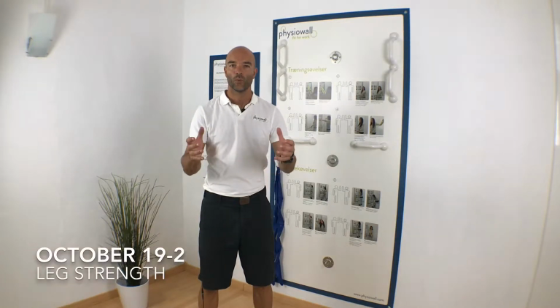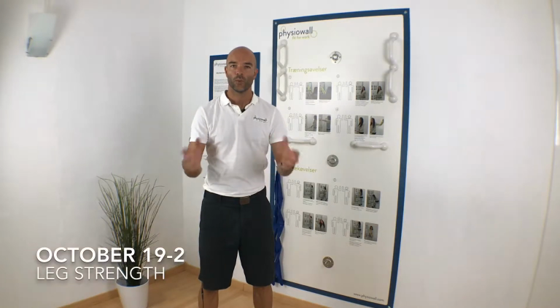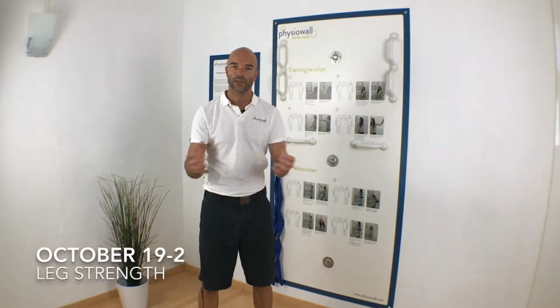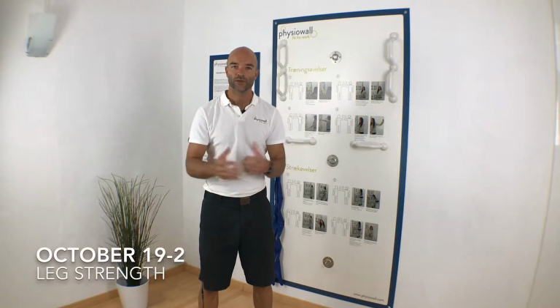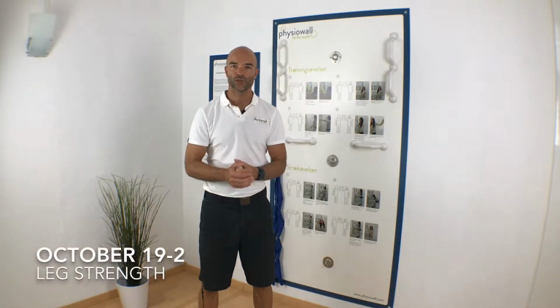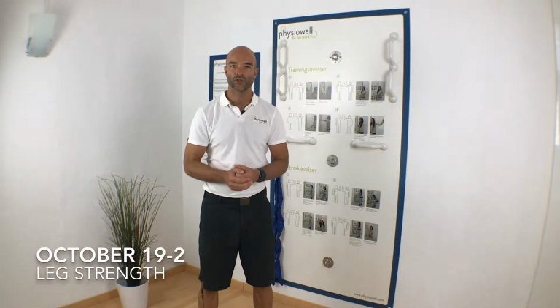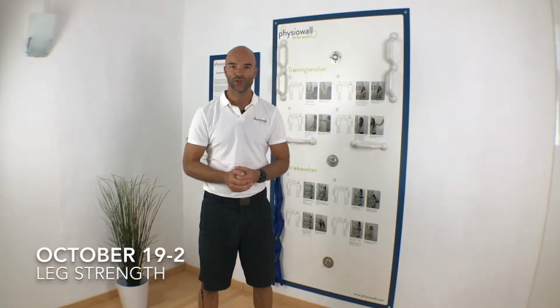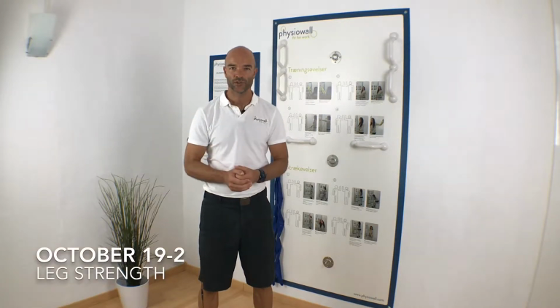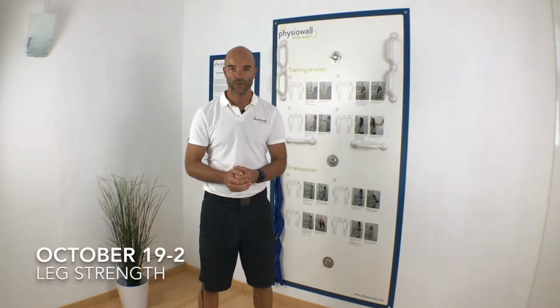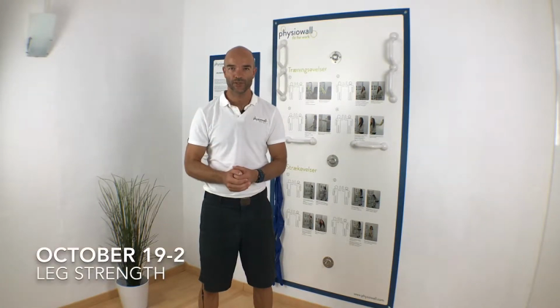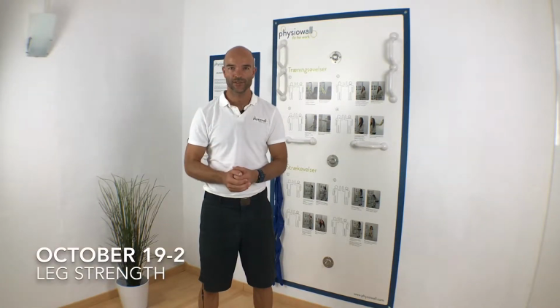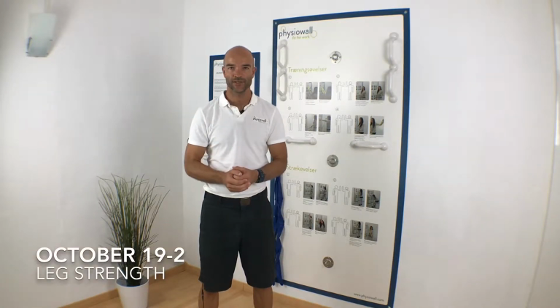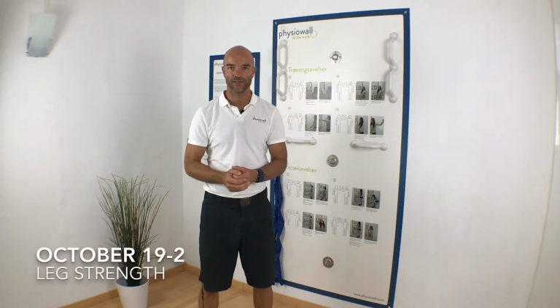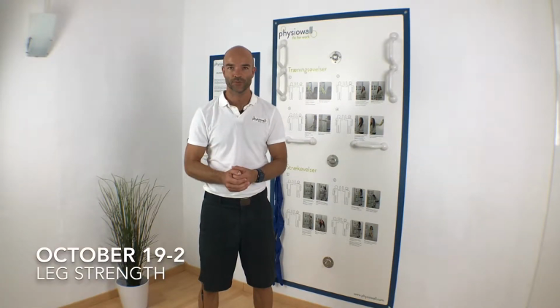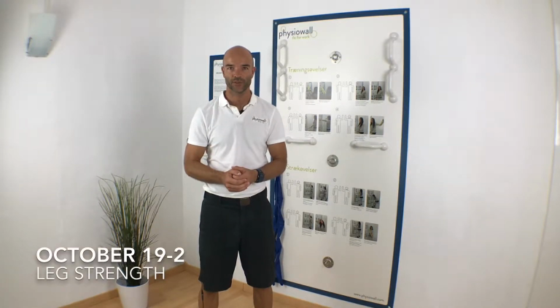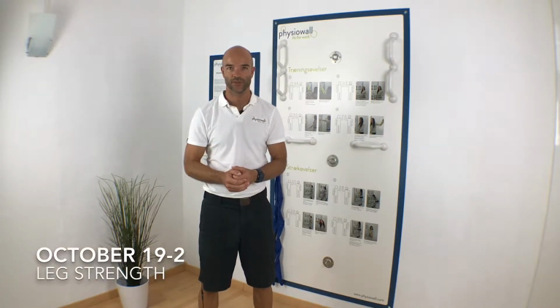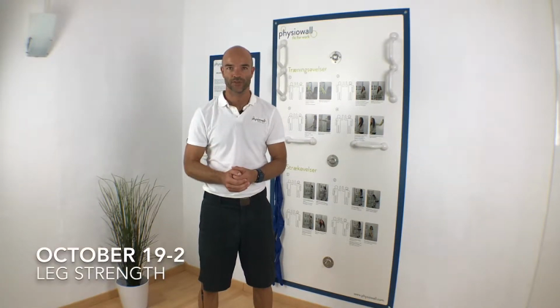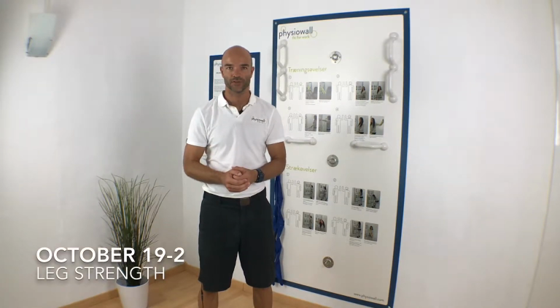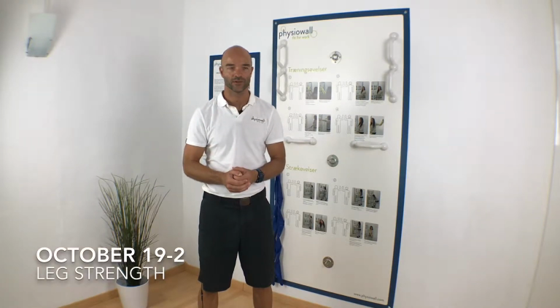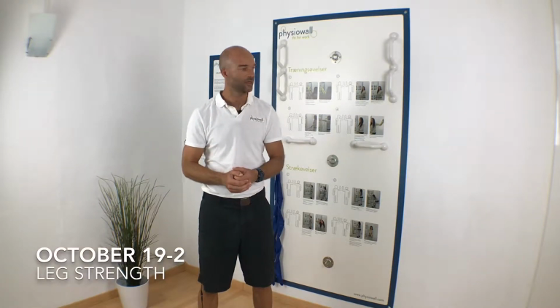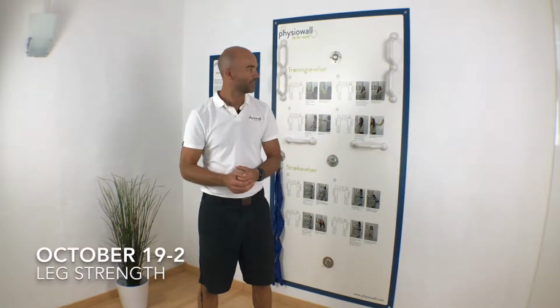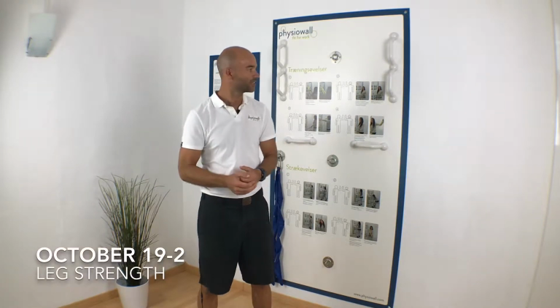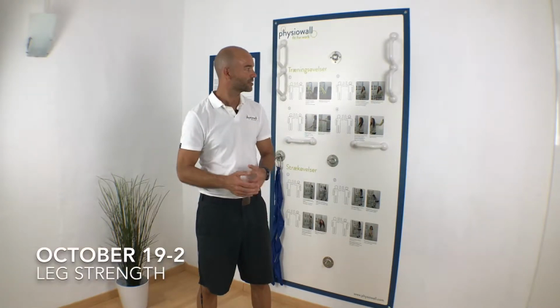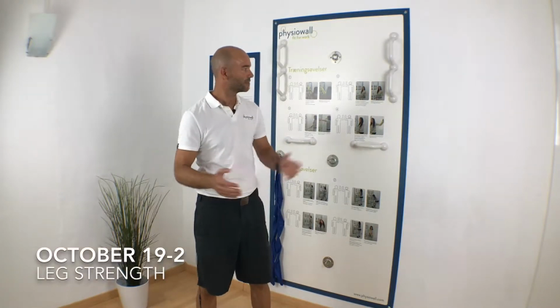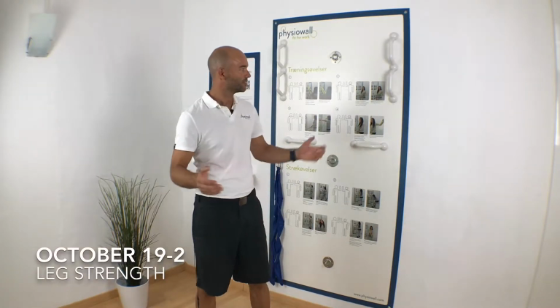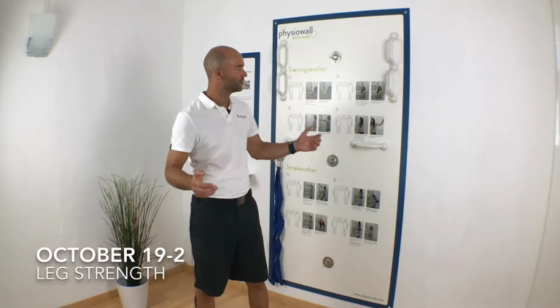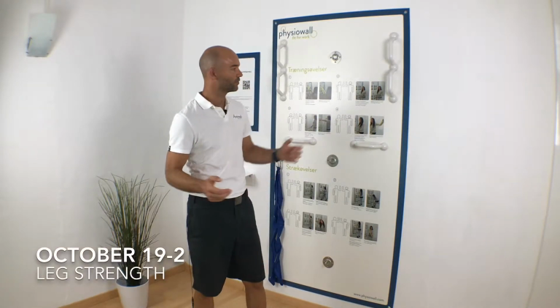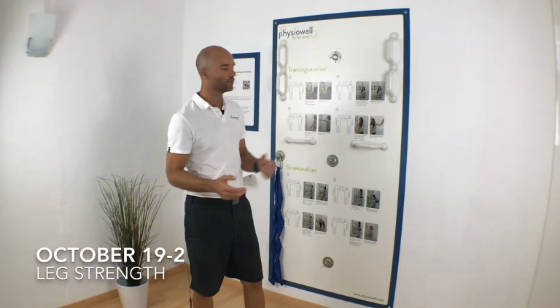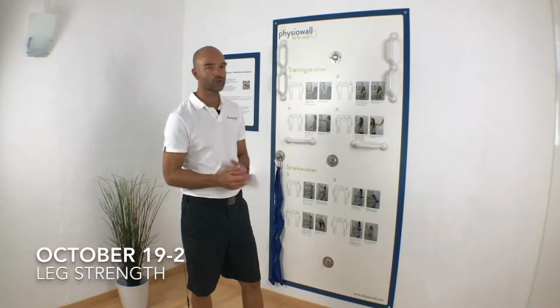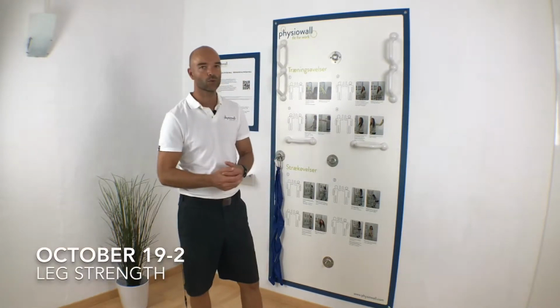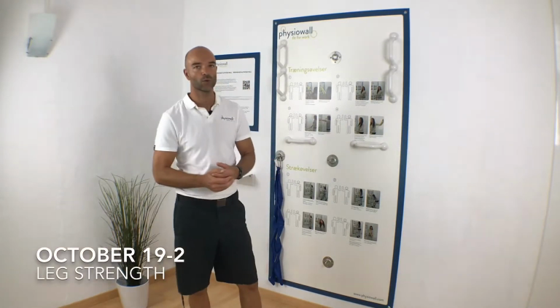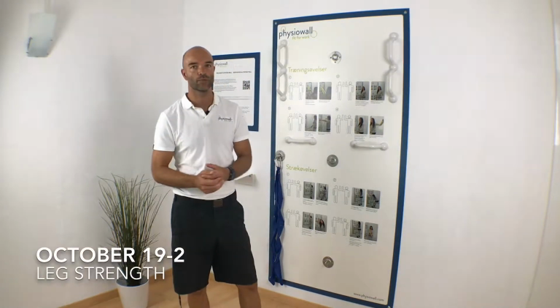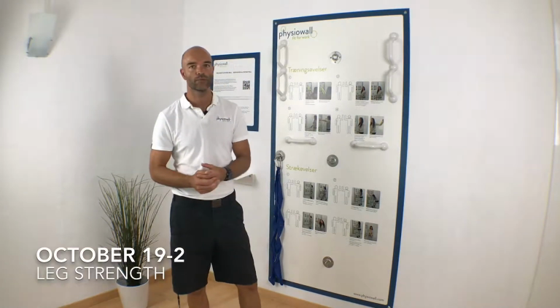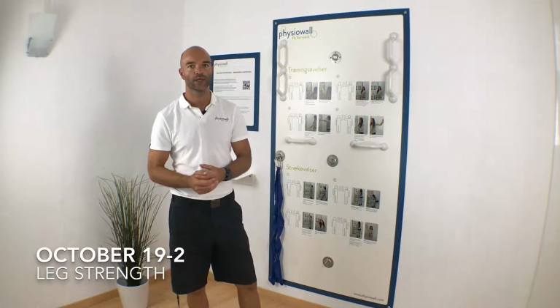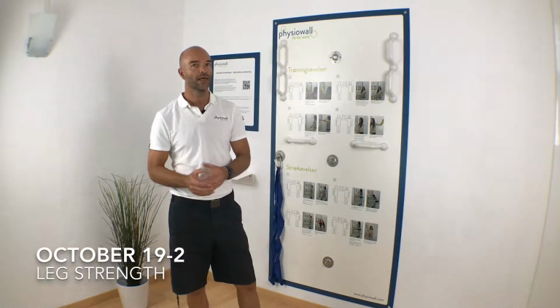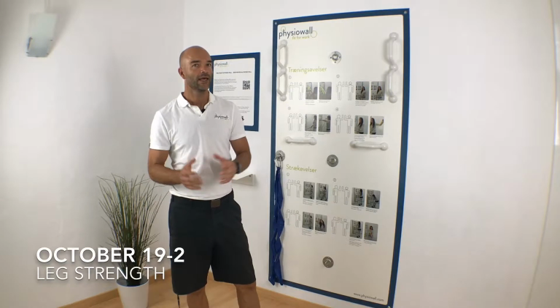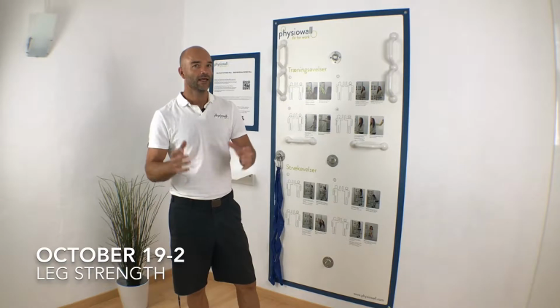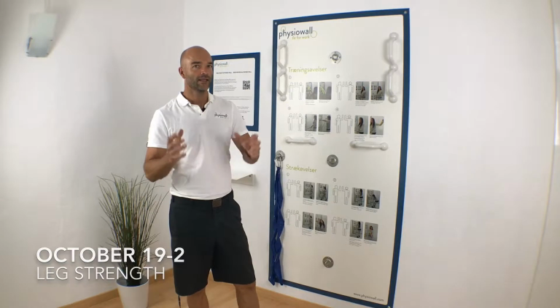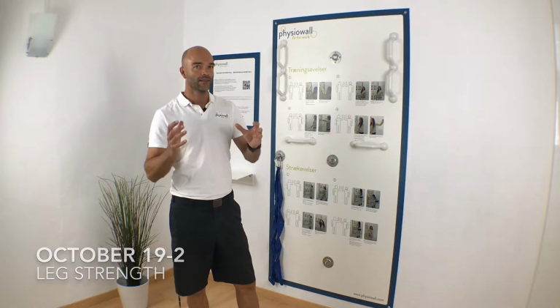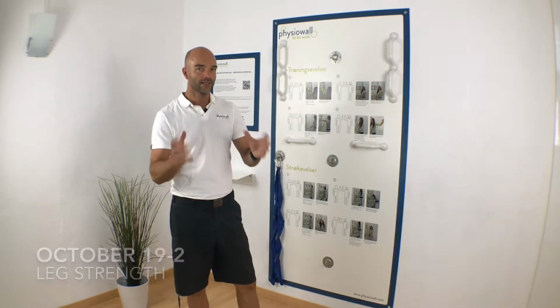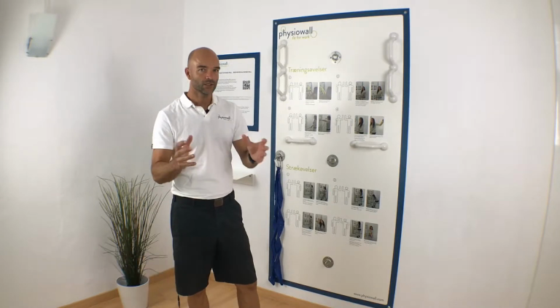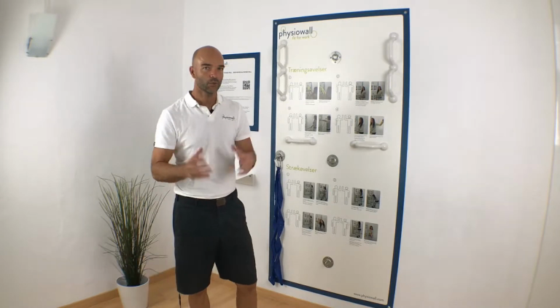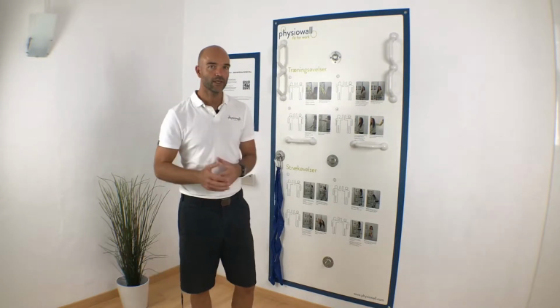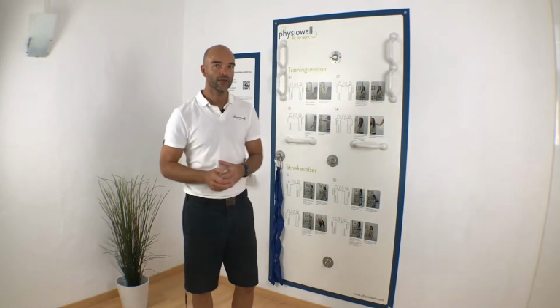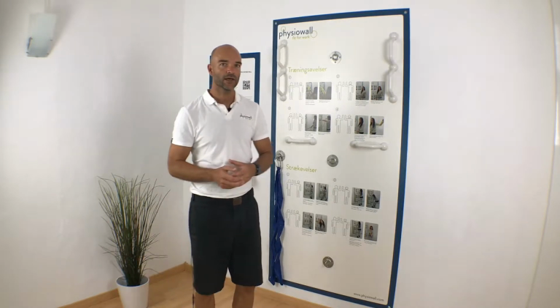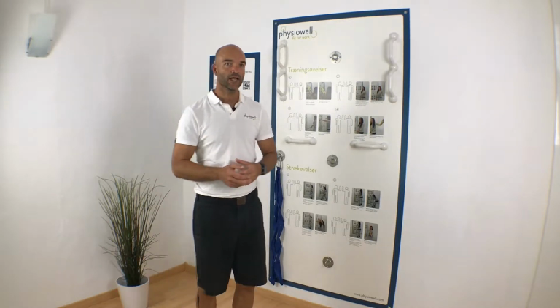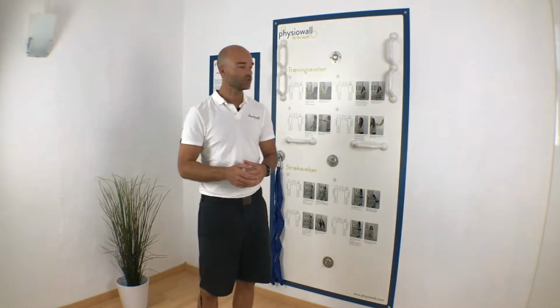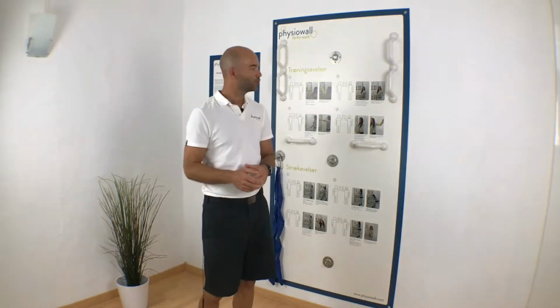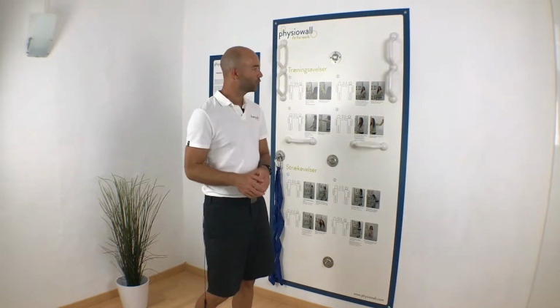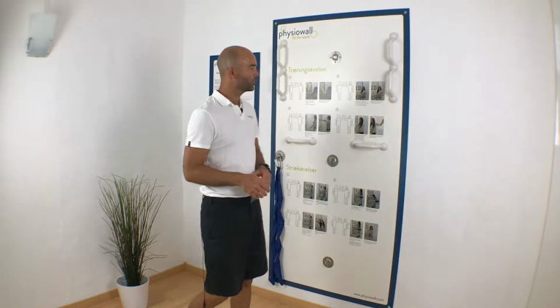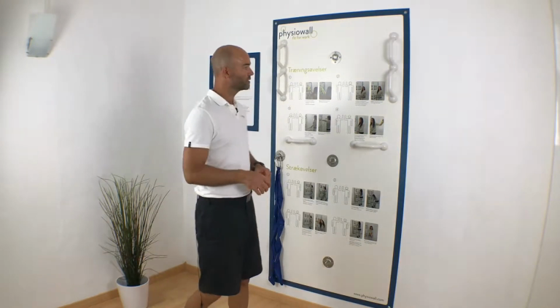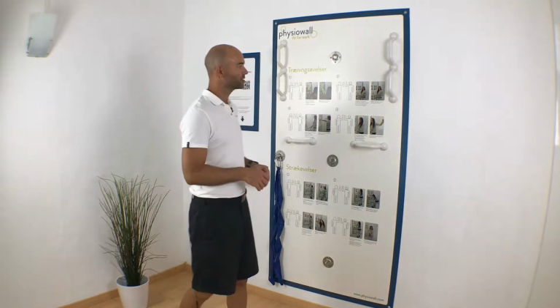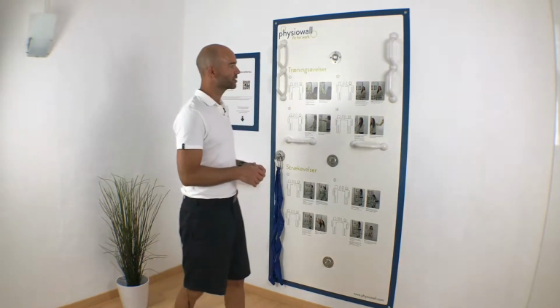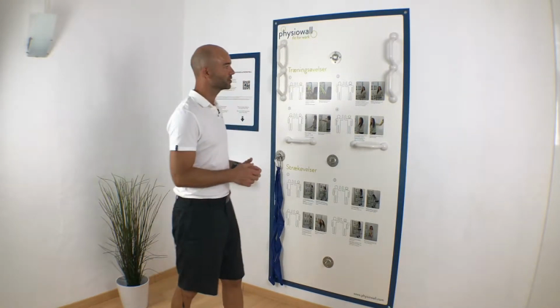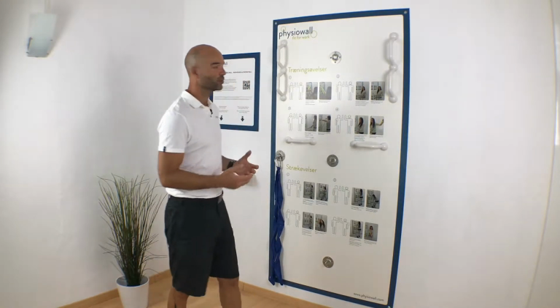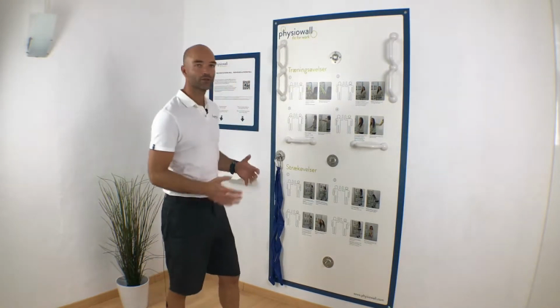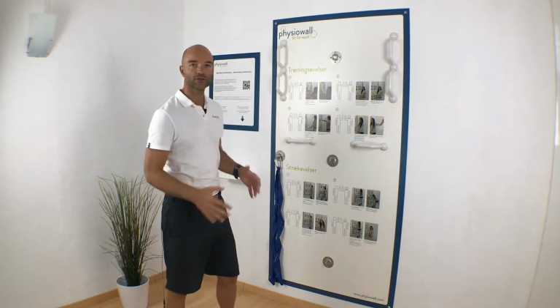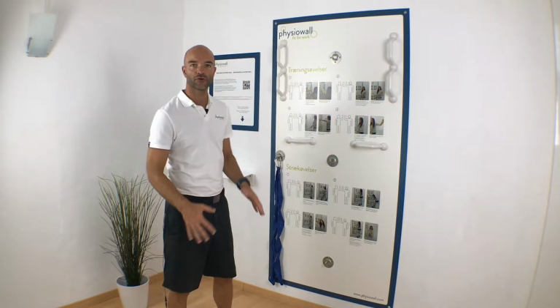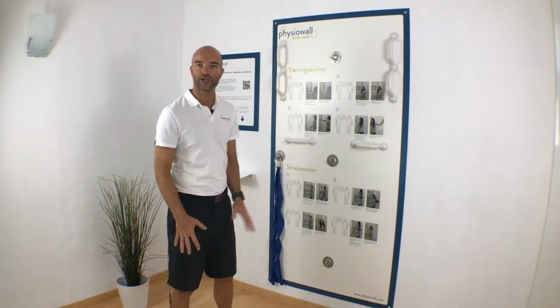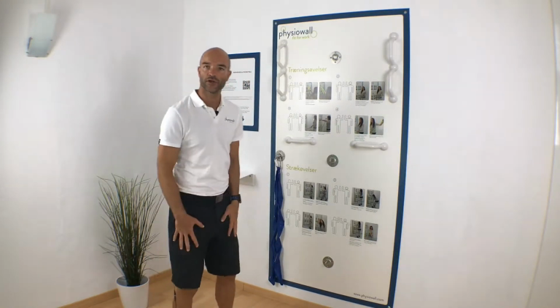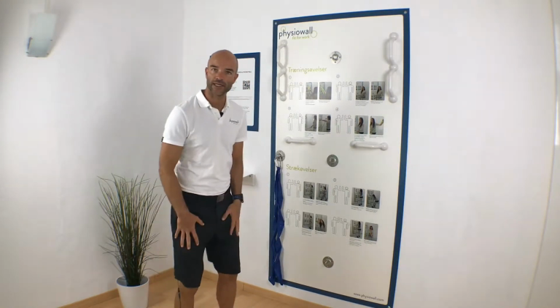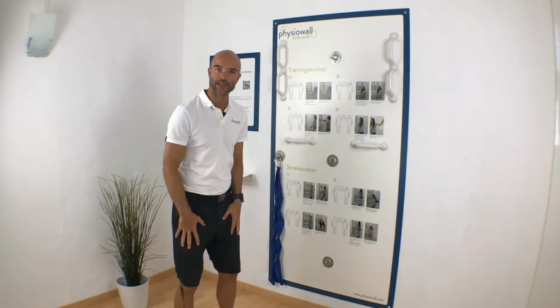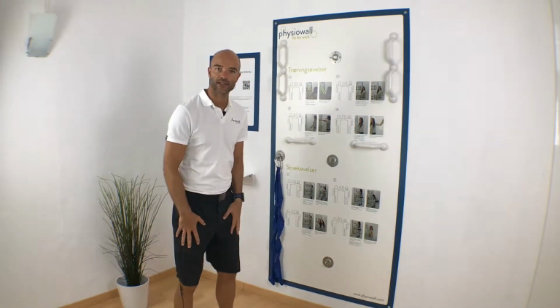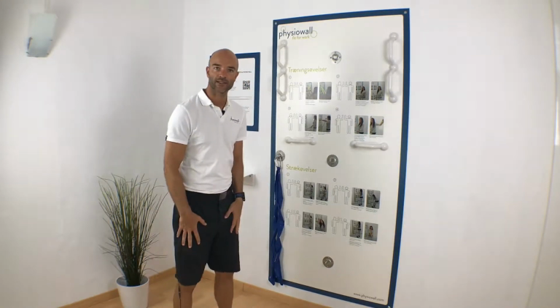Welcome to this week's inspirational exercise here at your Fisio Wall. This week I'll show you an exercise where you can train your legs a little.